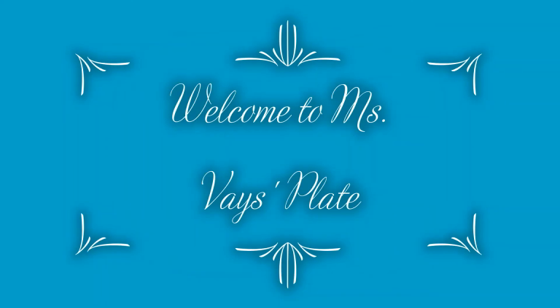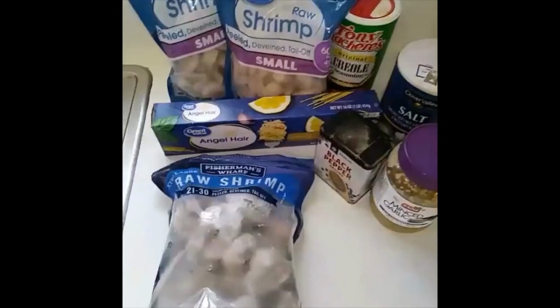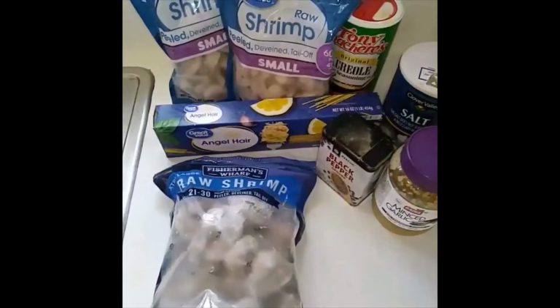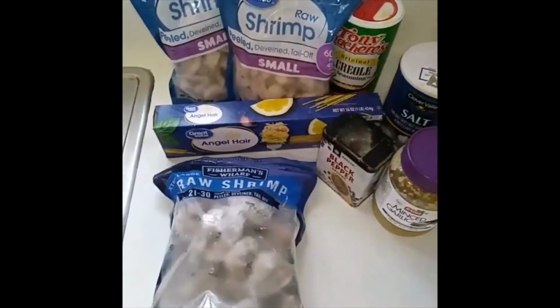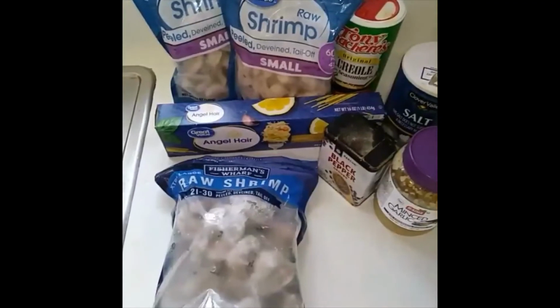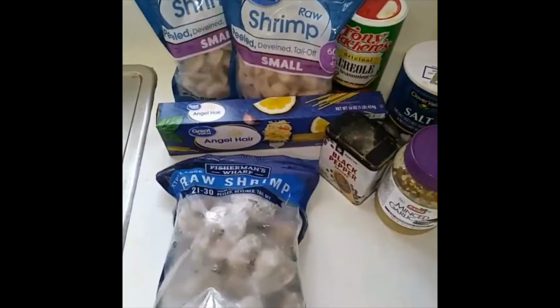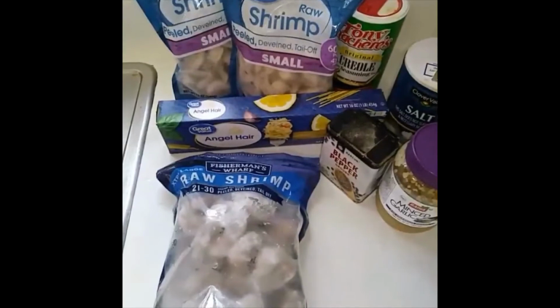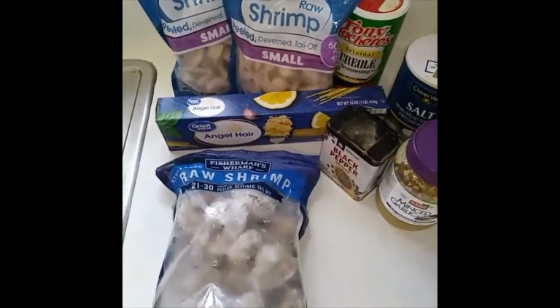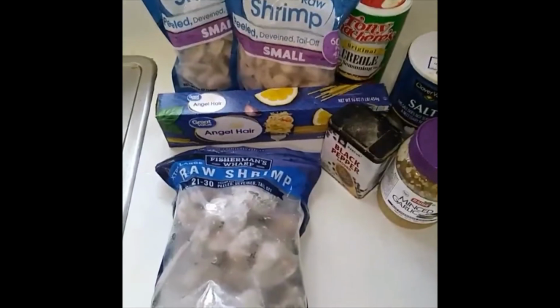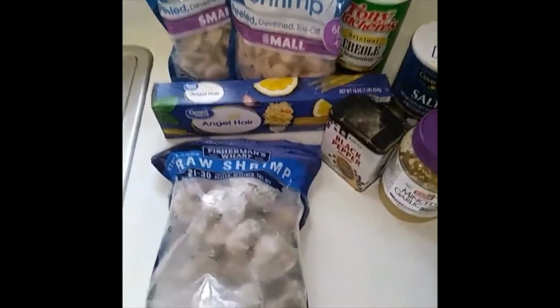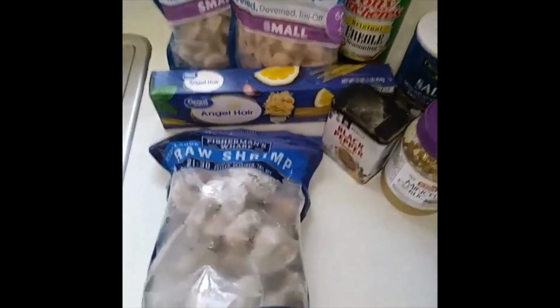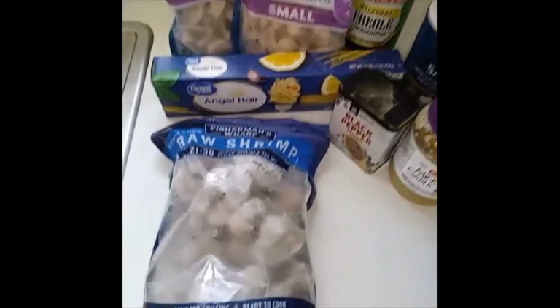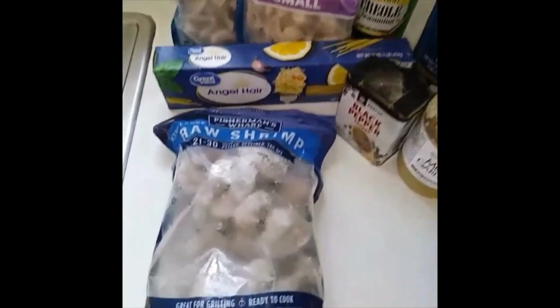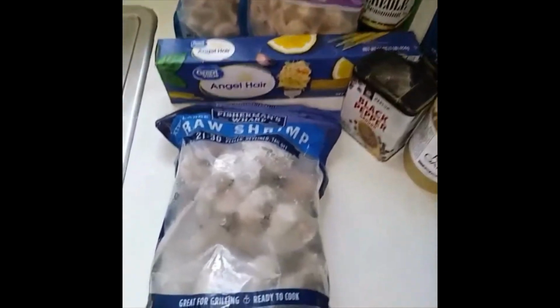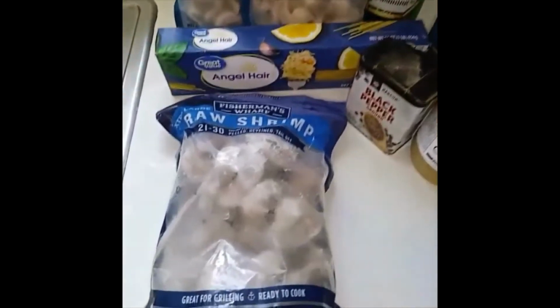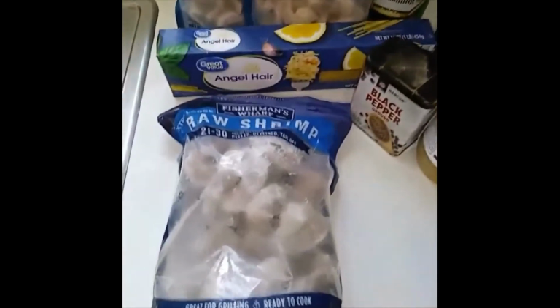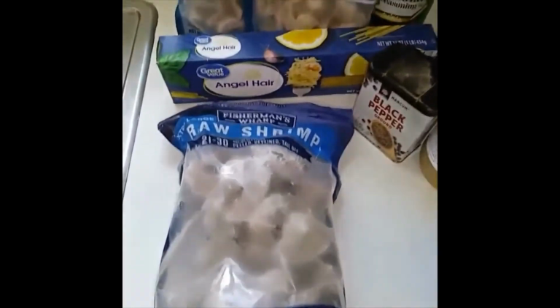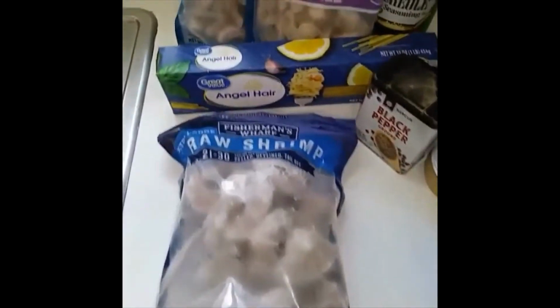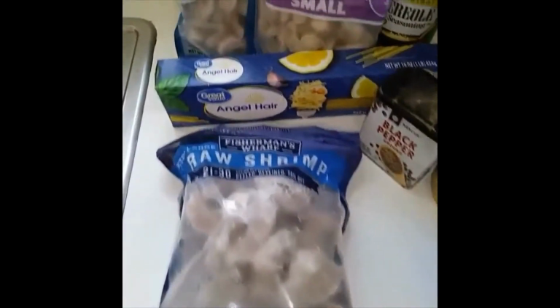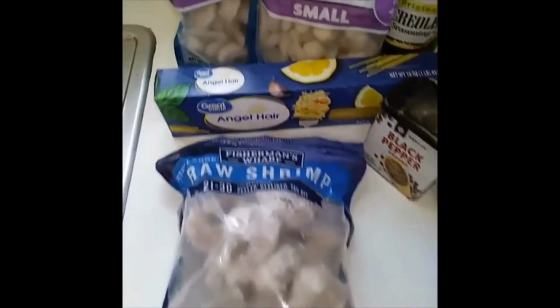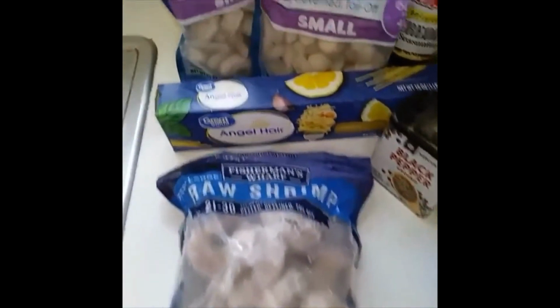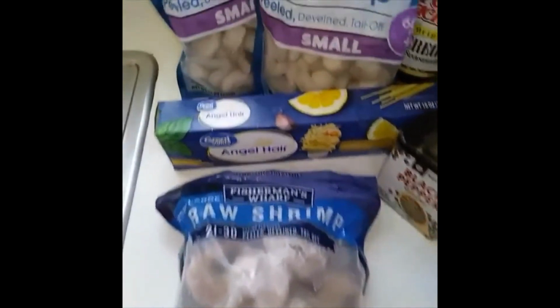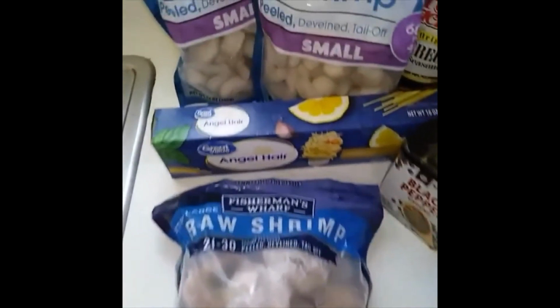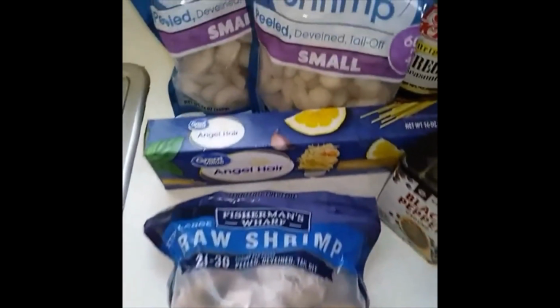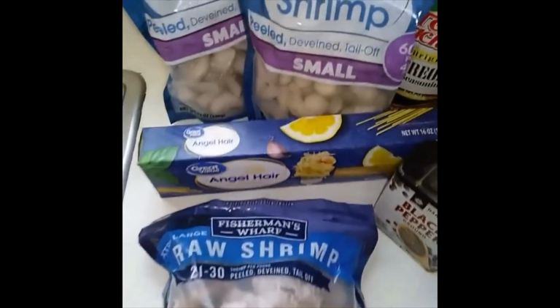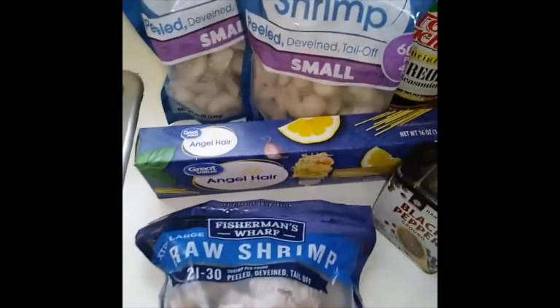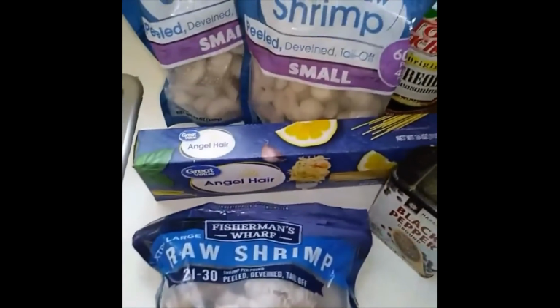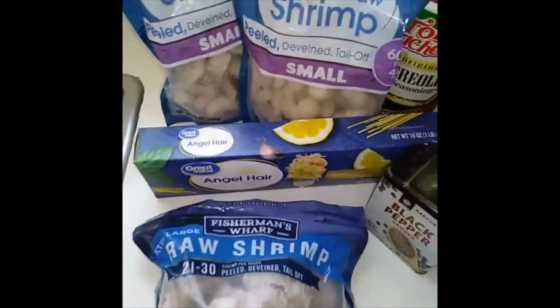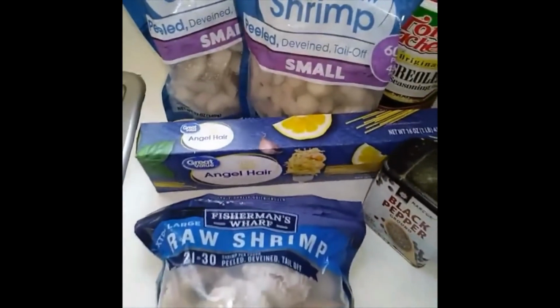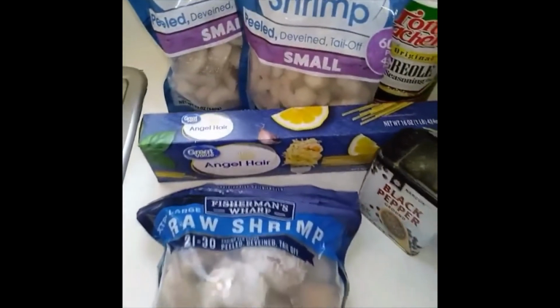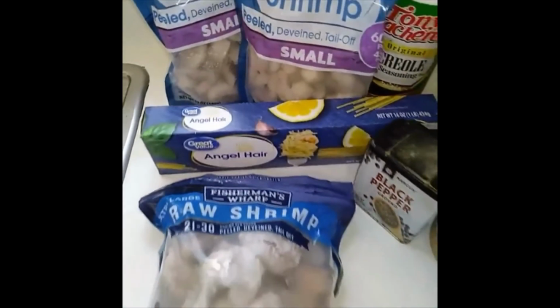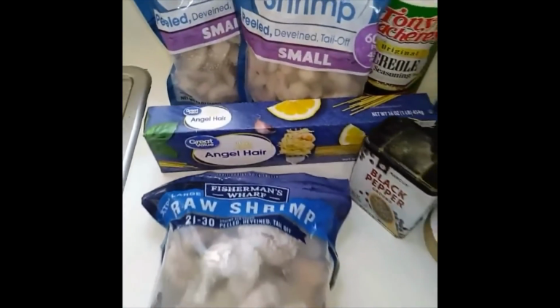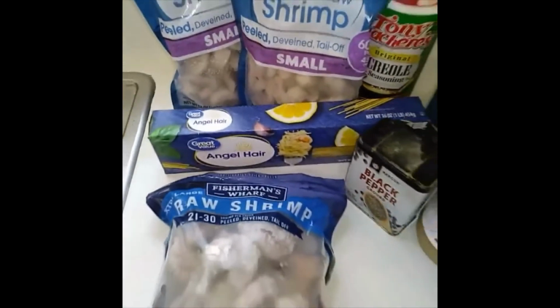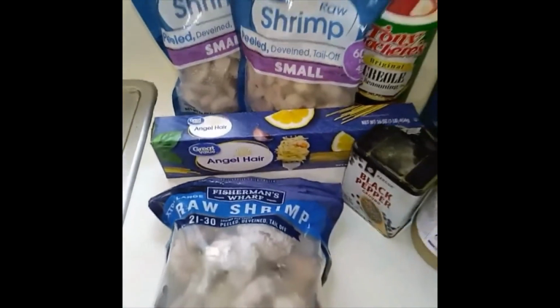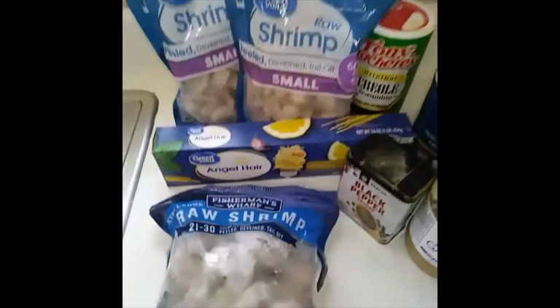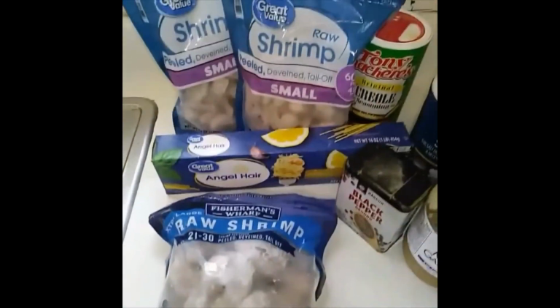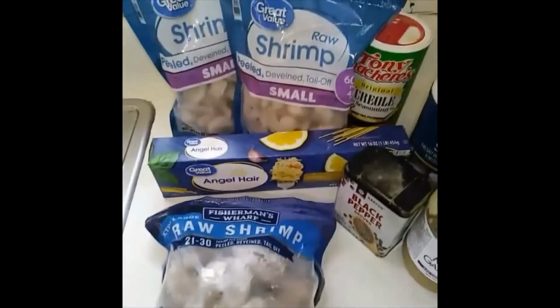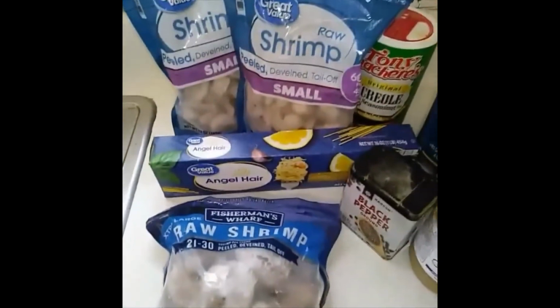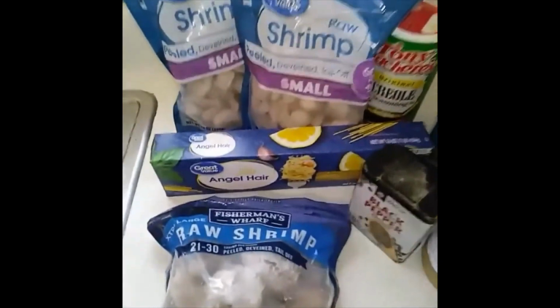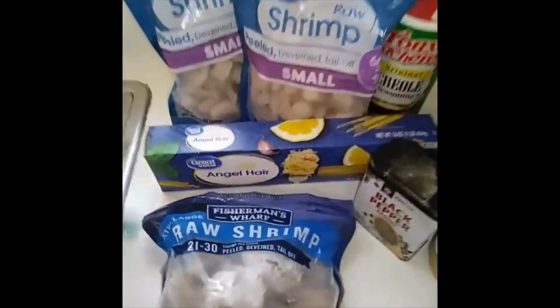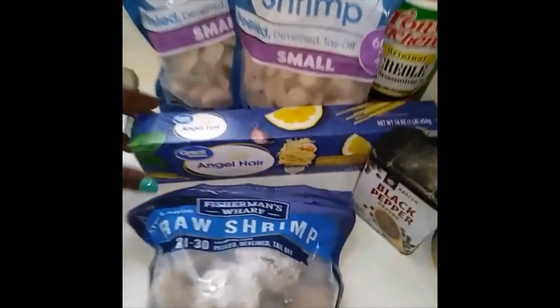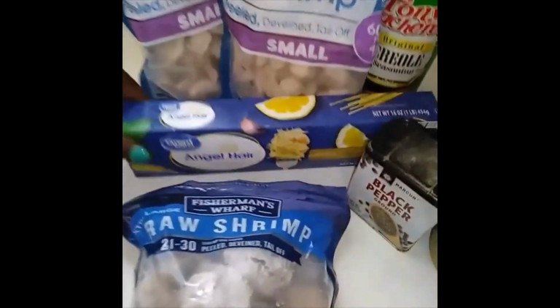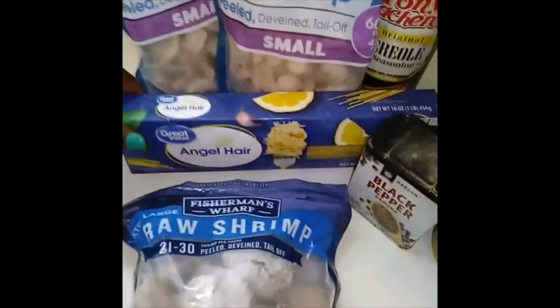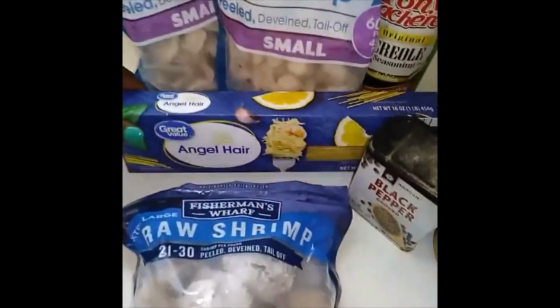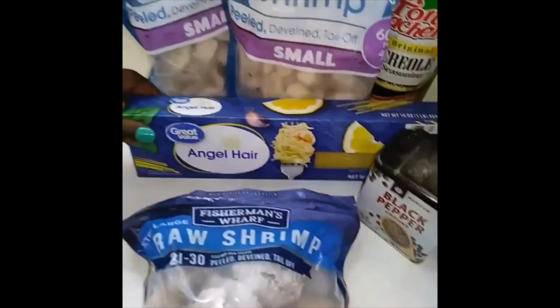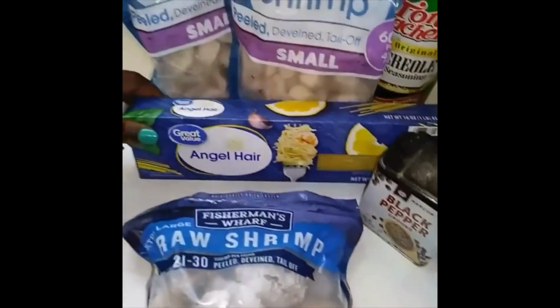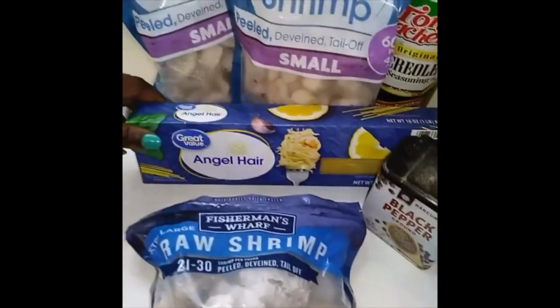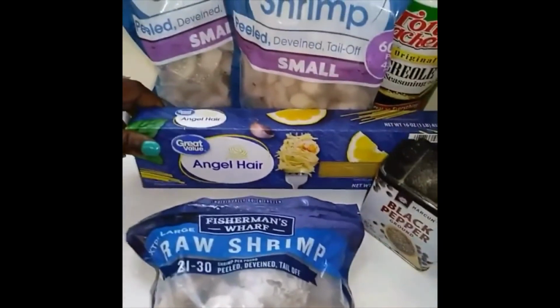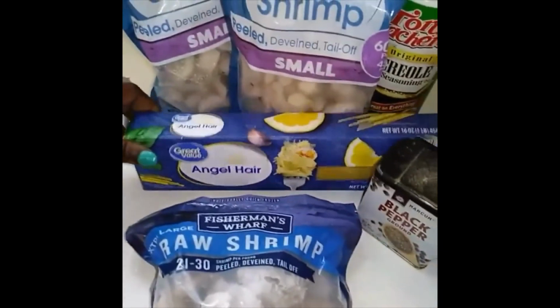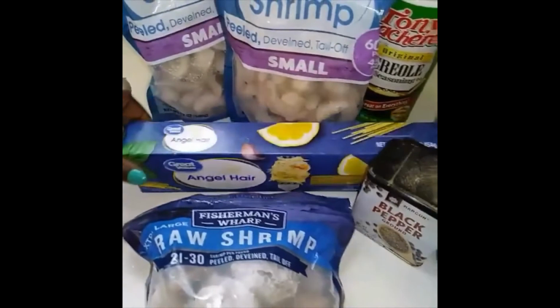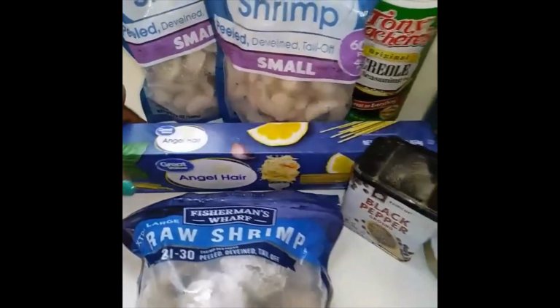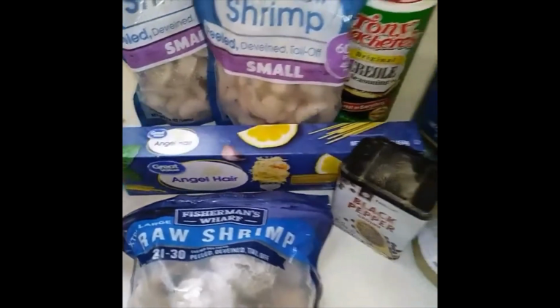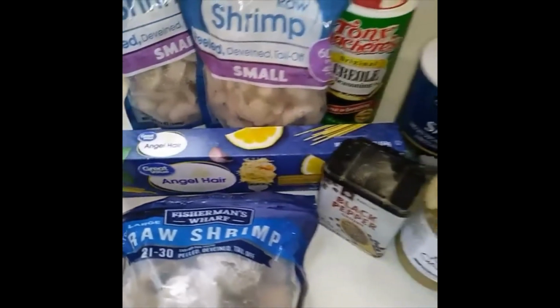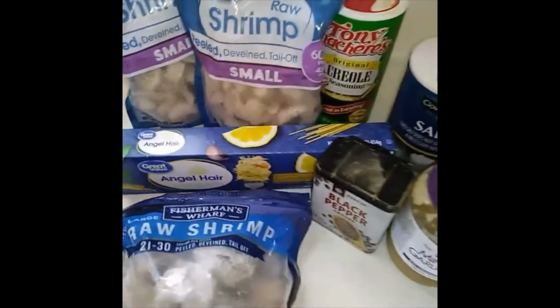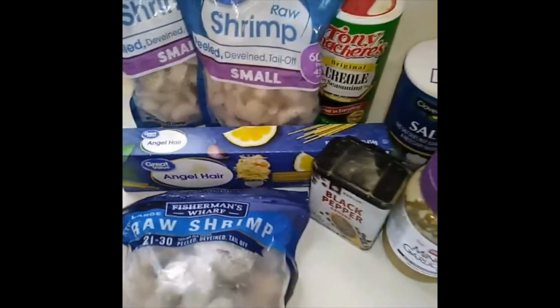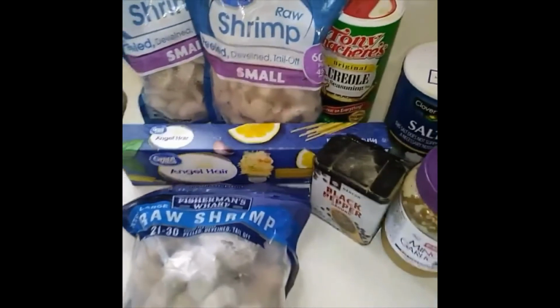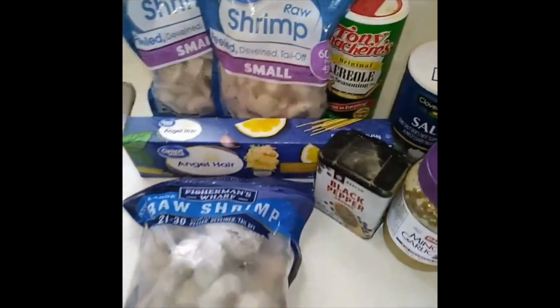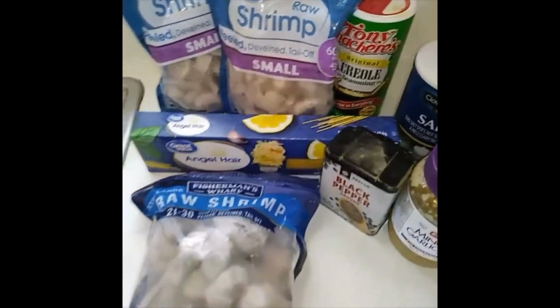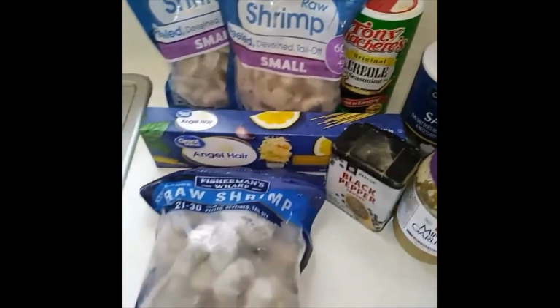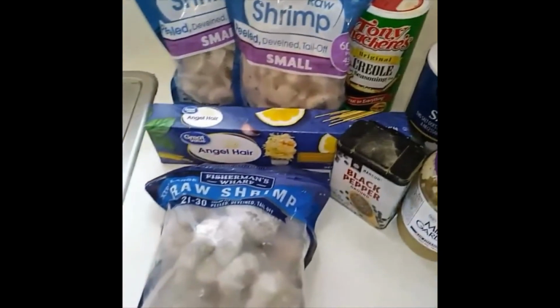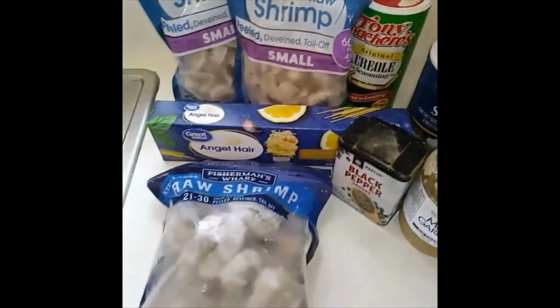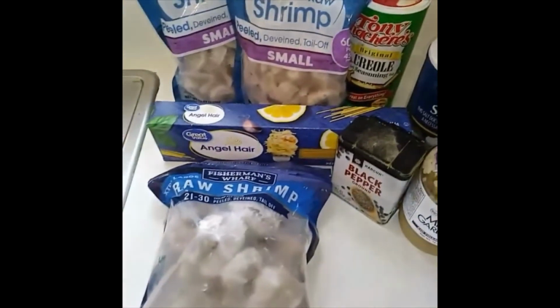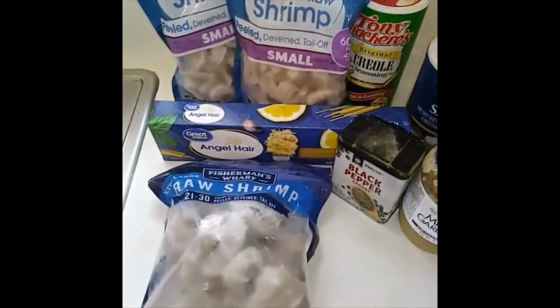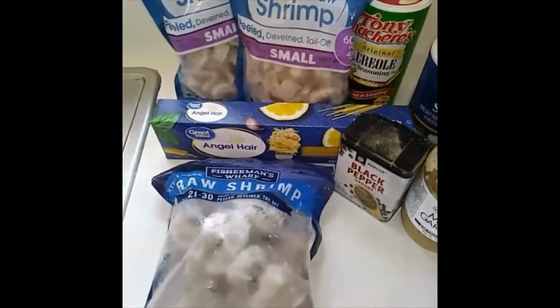Happy Wednesday, guys! Today, I'm going to be making some shrimp alfredo with angel hair pasta, so stay tuned.